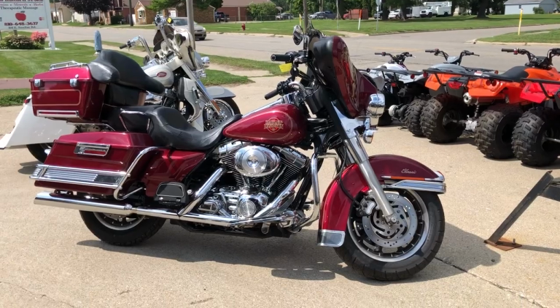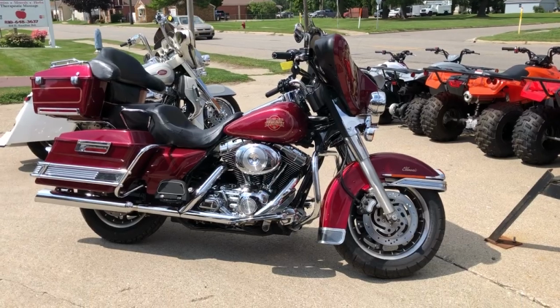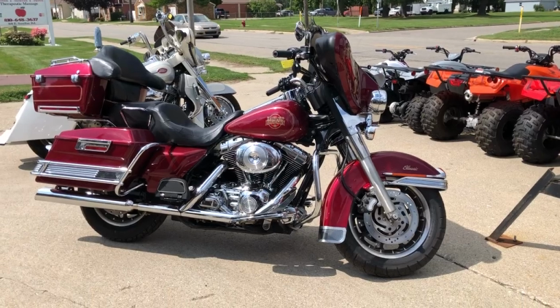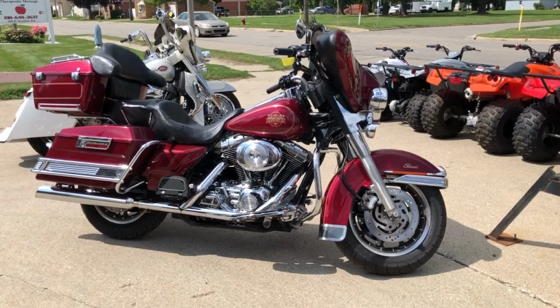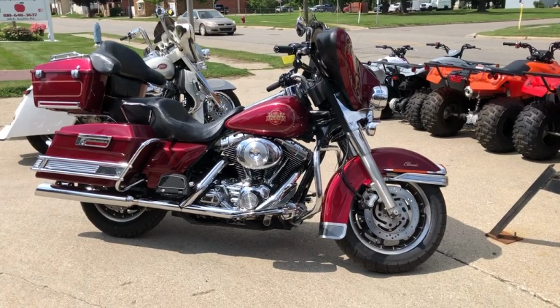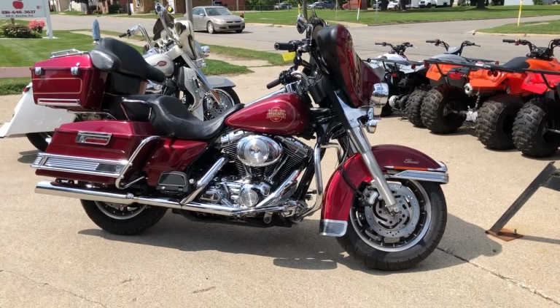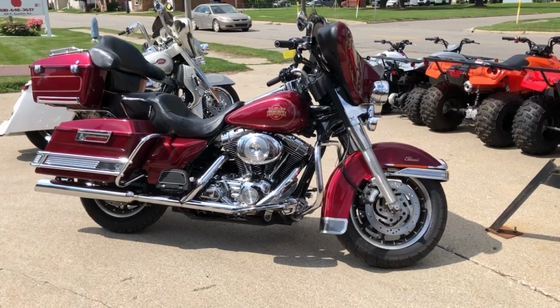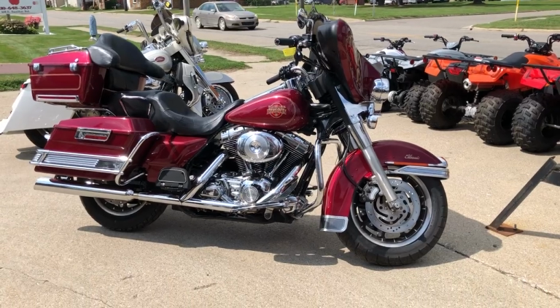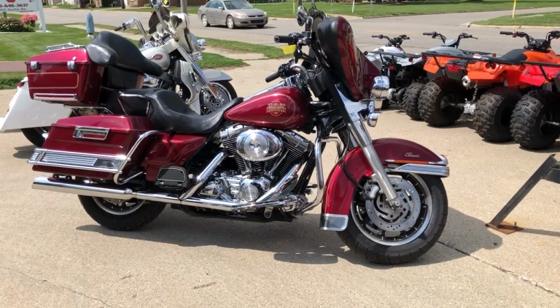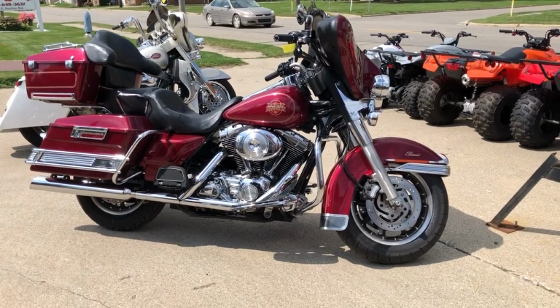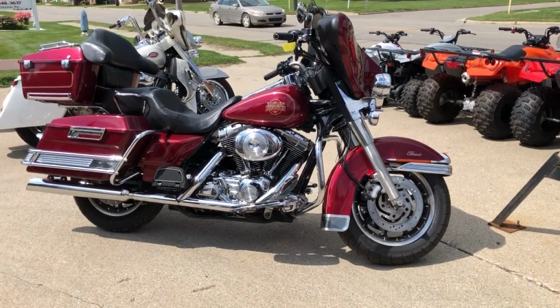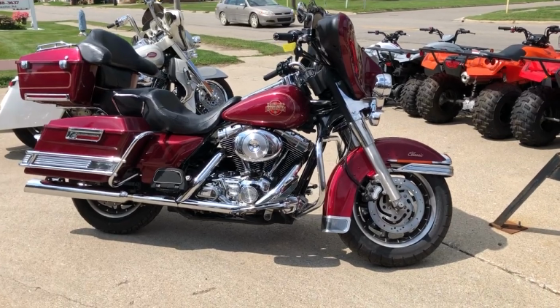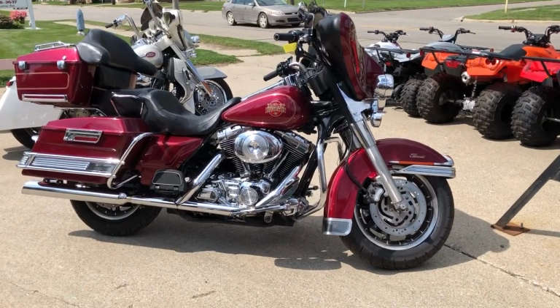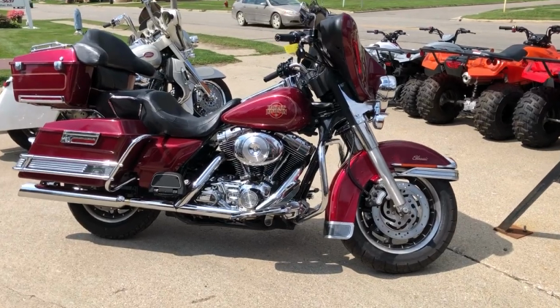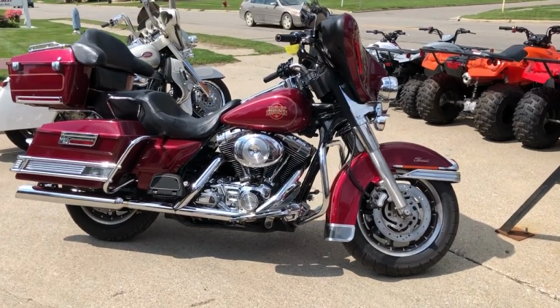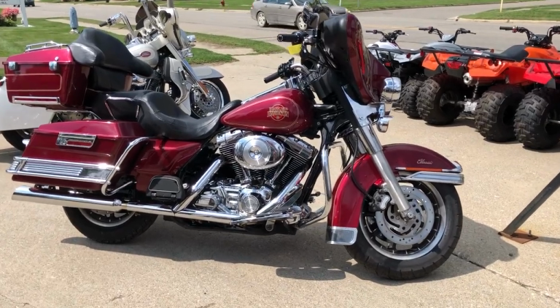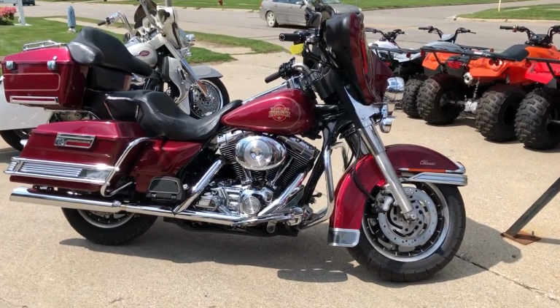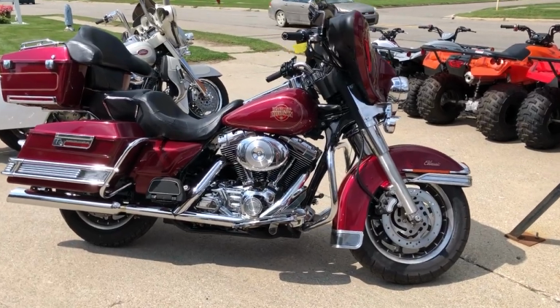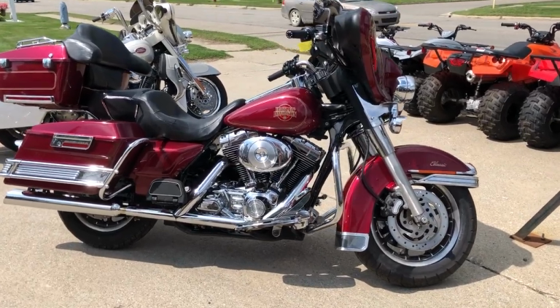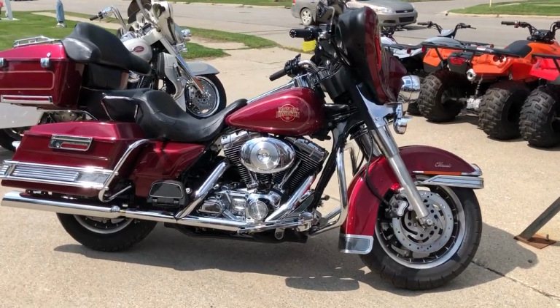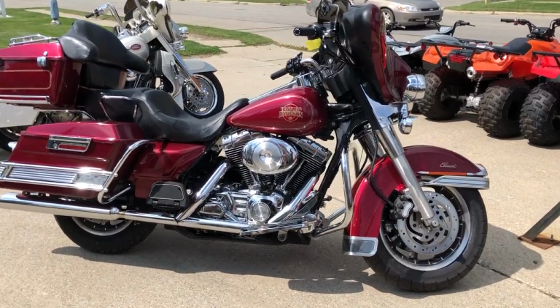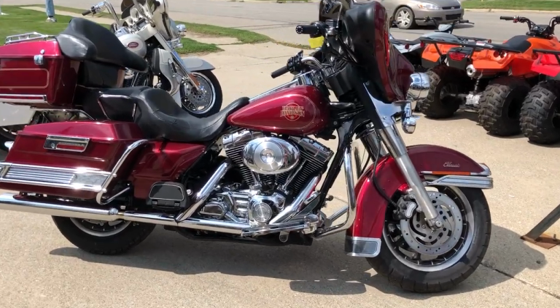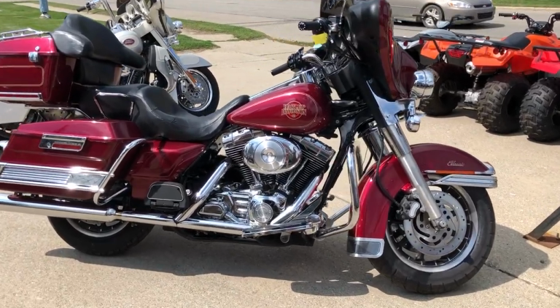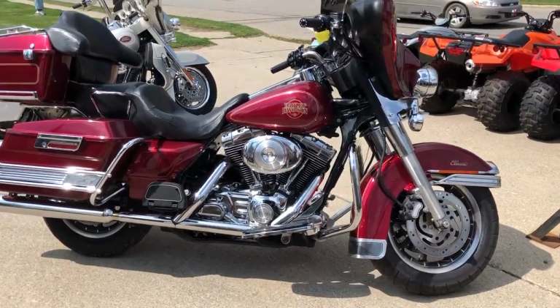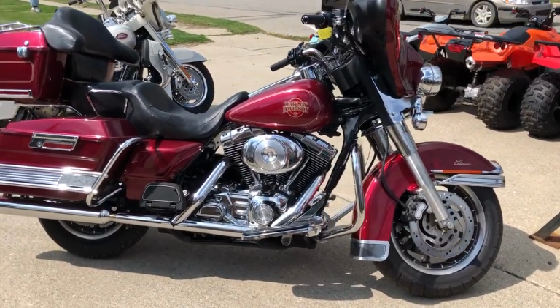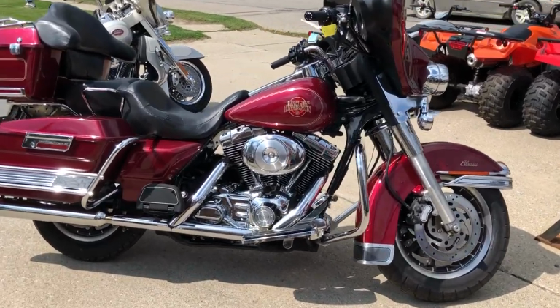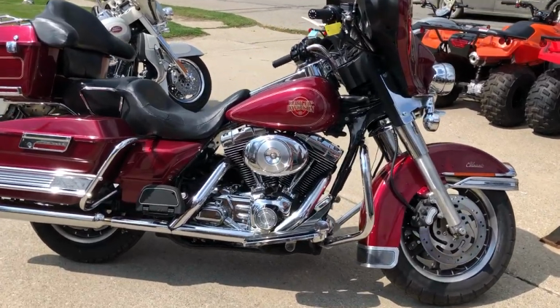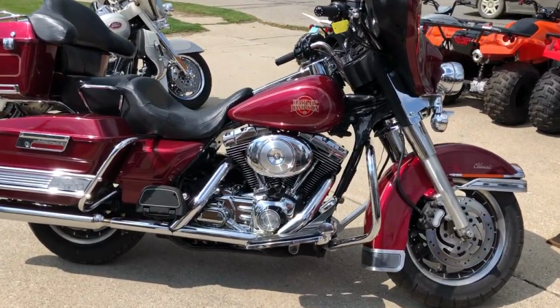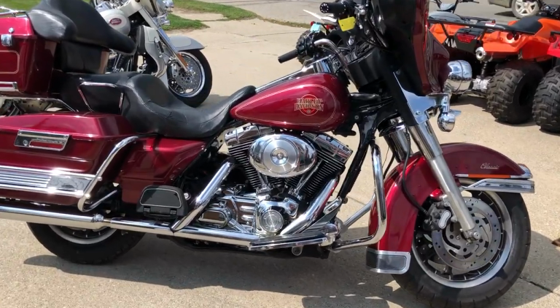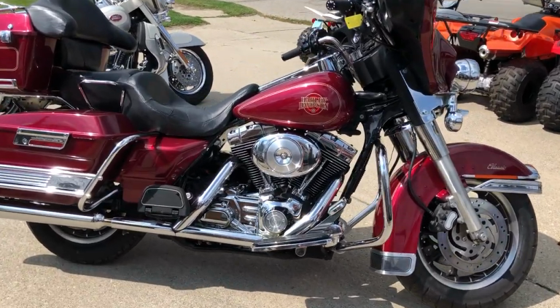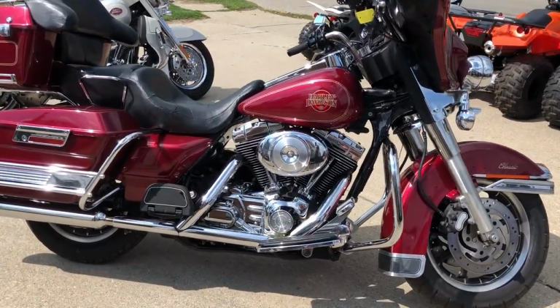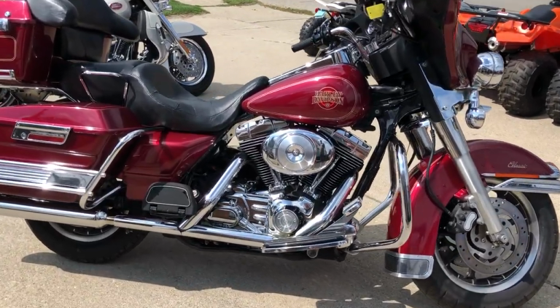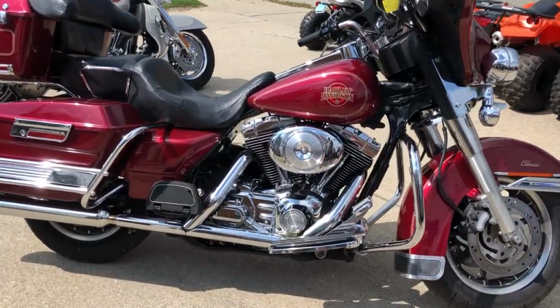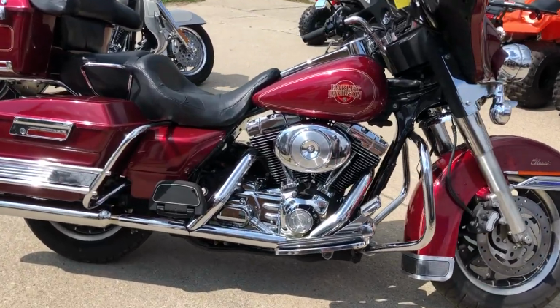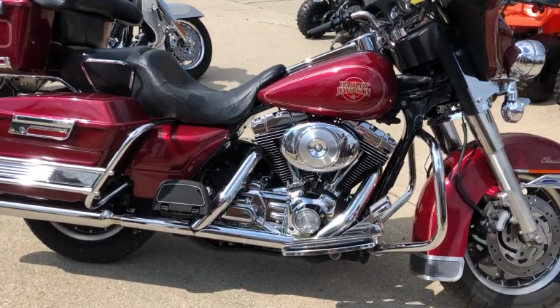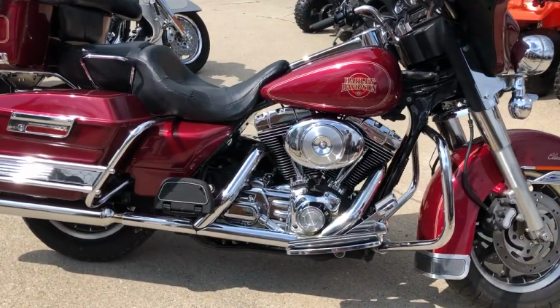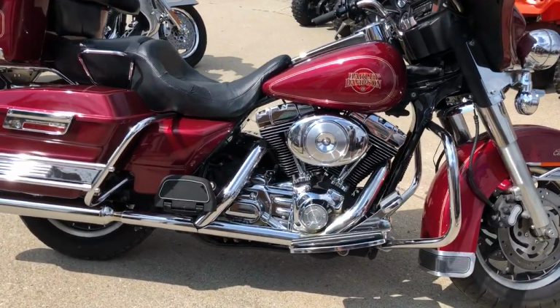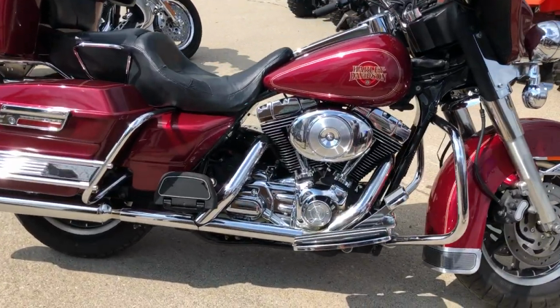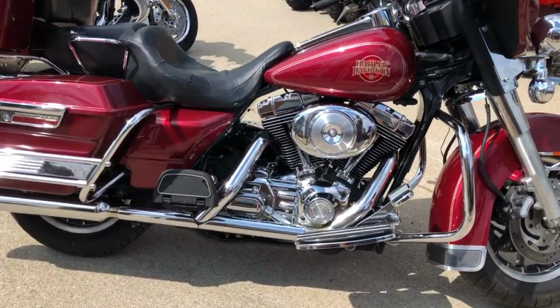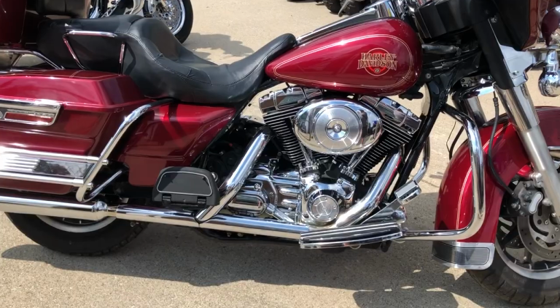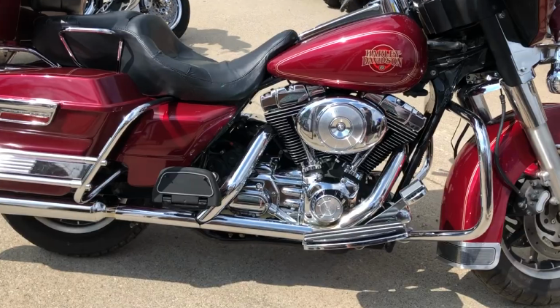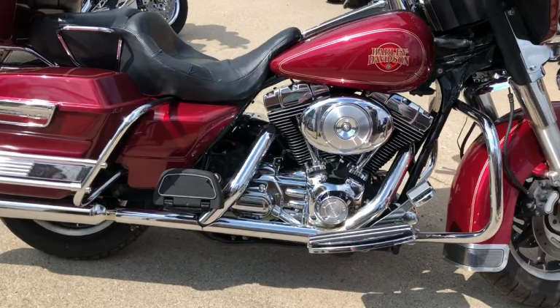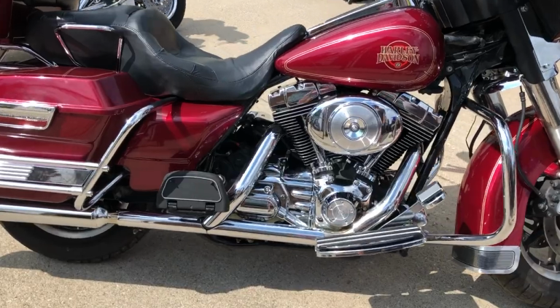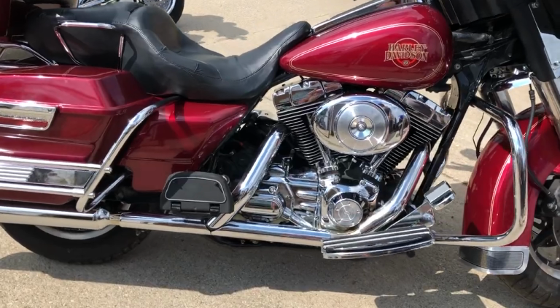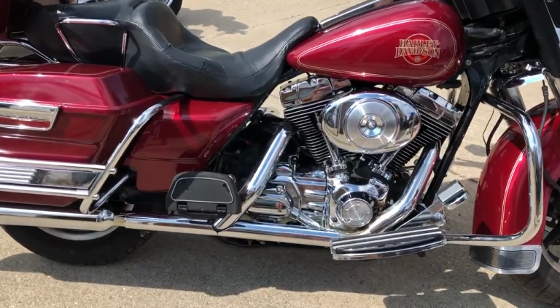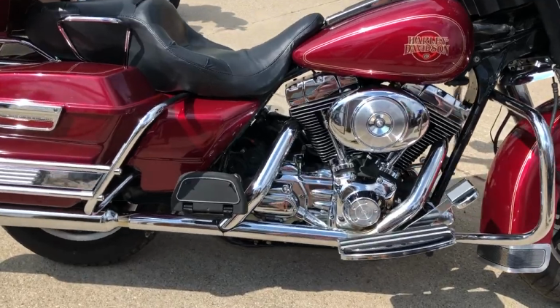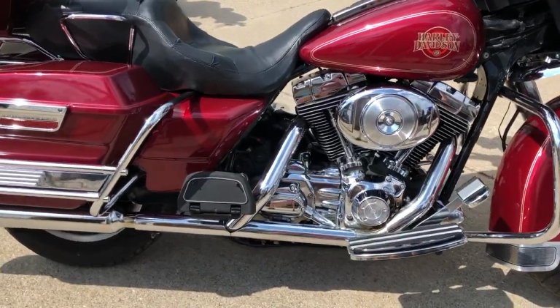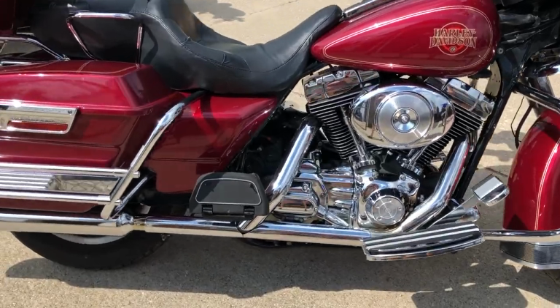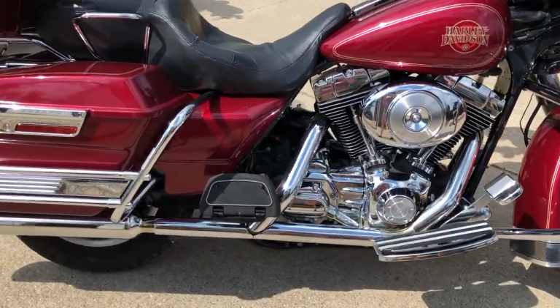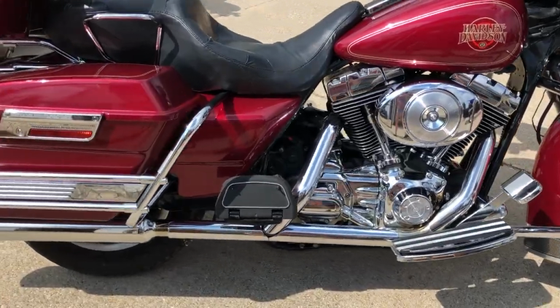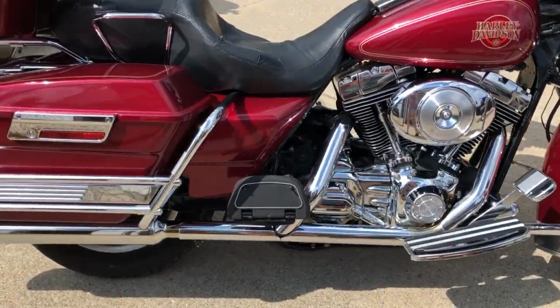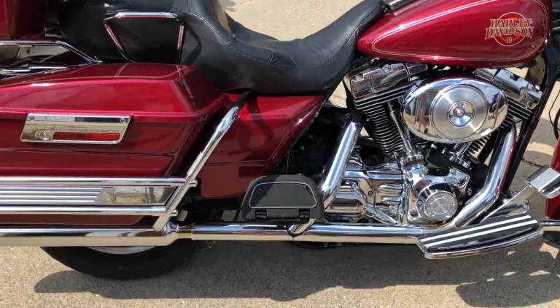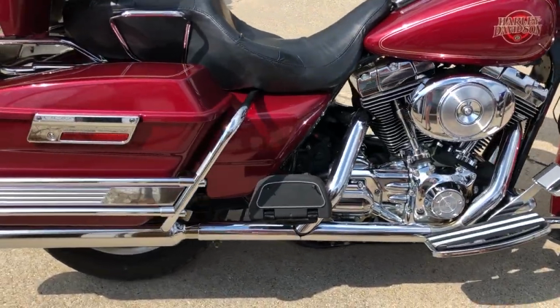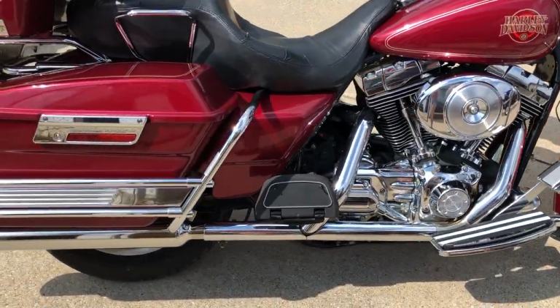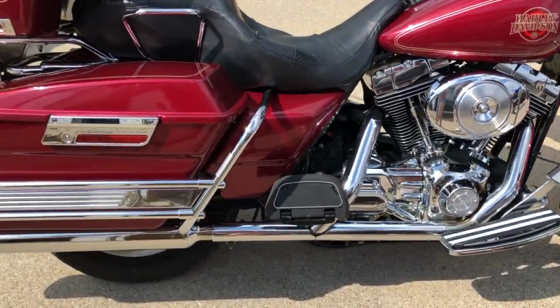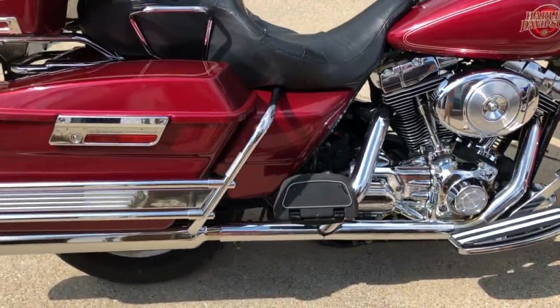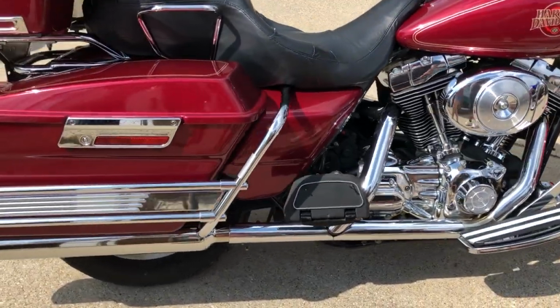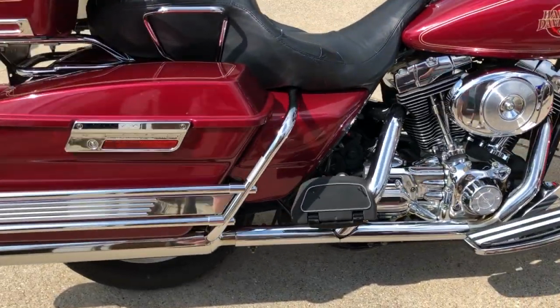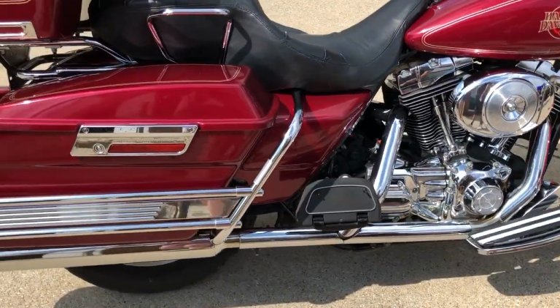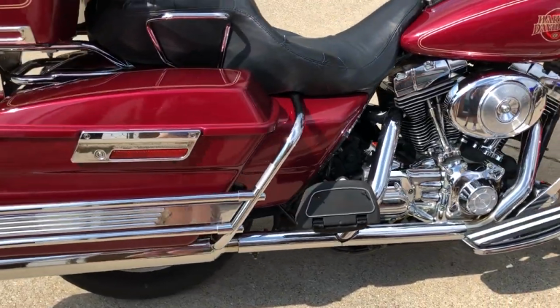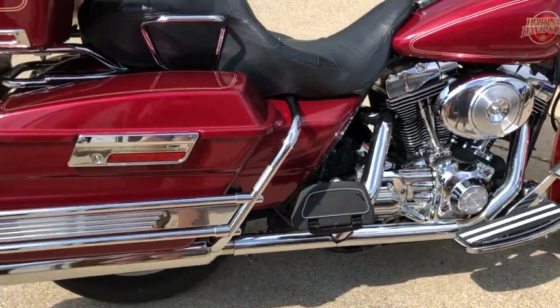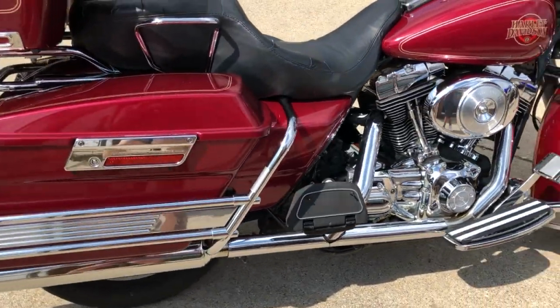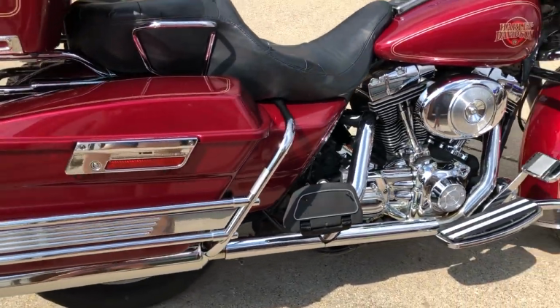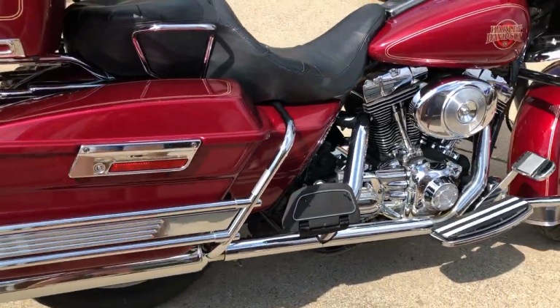Hey guys, ApprovalPowersSports.com here doing some videos on some bikes we just got in. Anybody looking for a used Harley Davidson, we are stacking them in here right now.